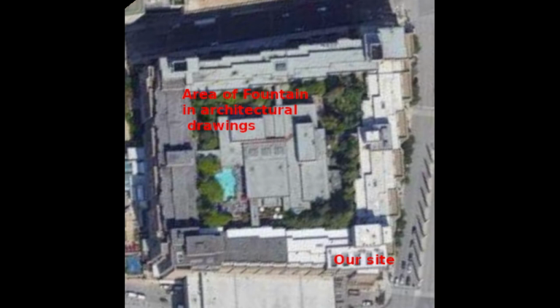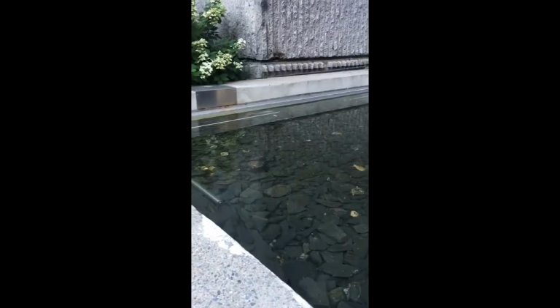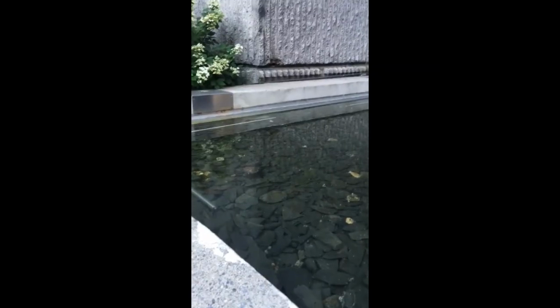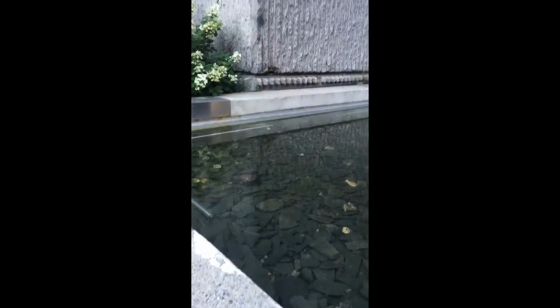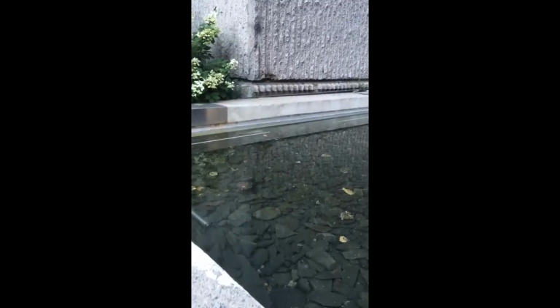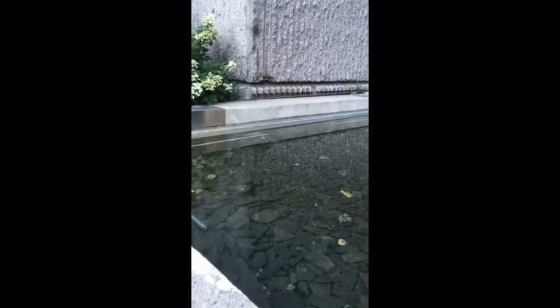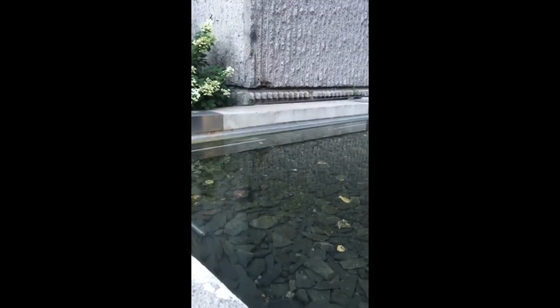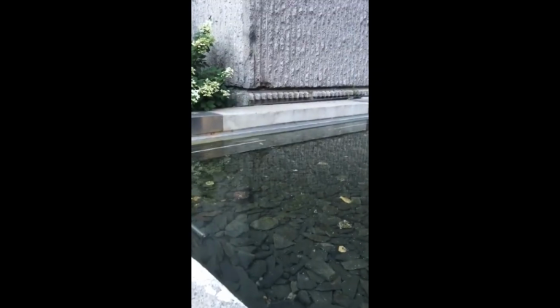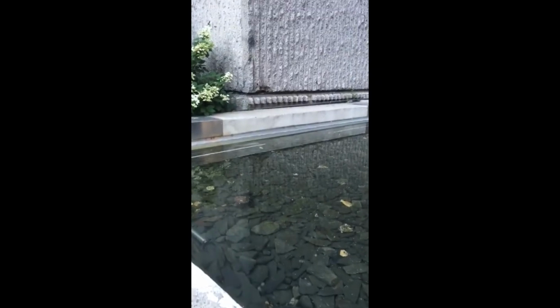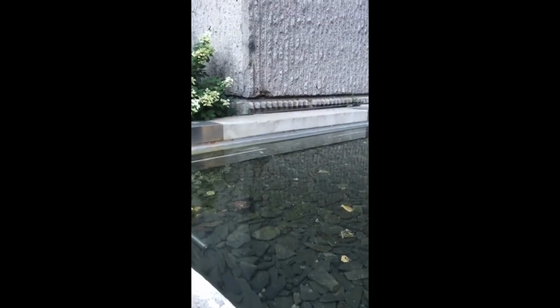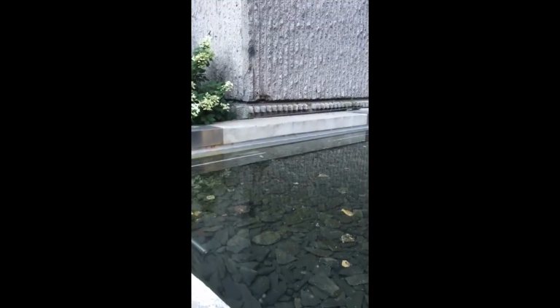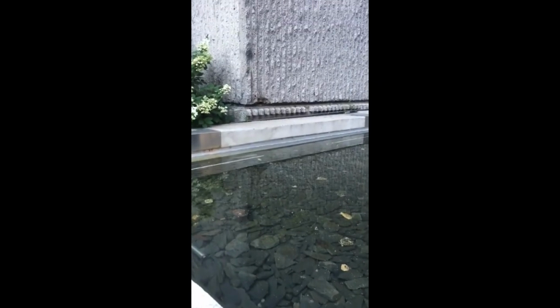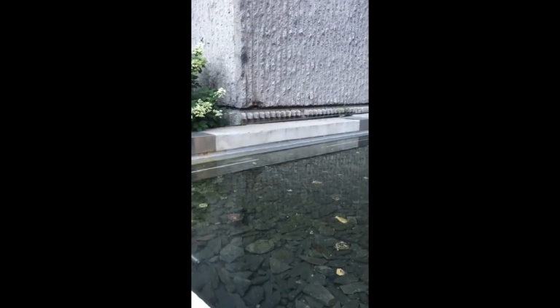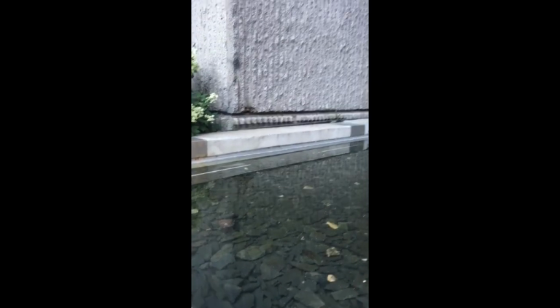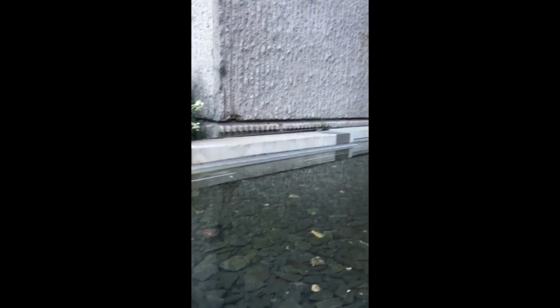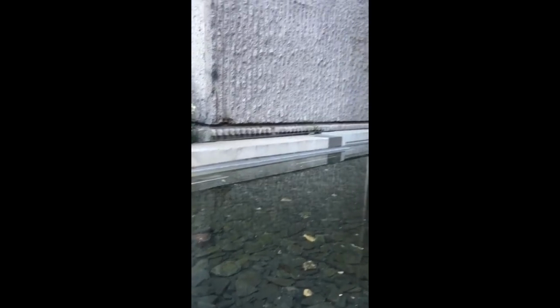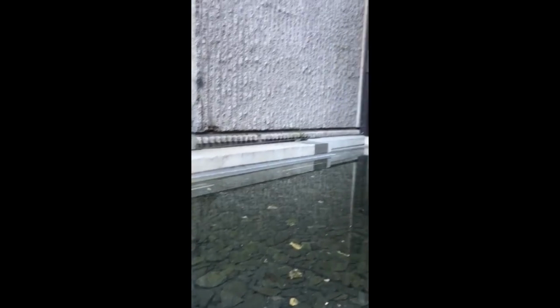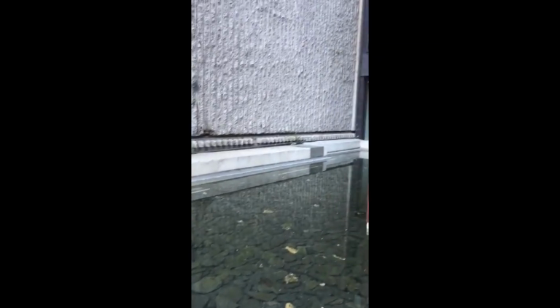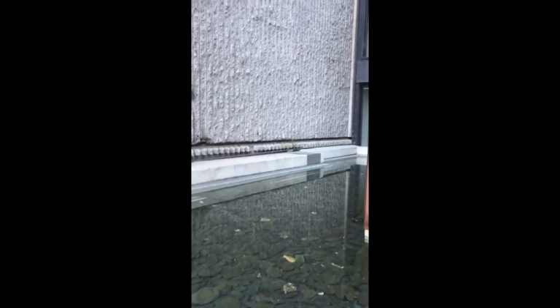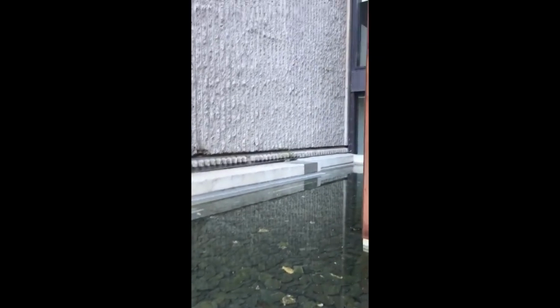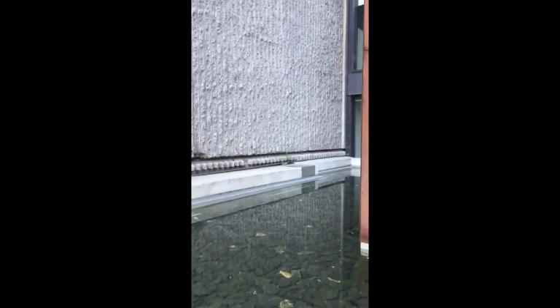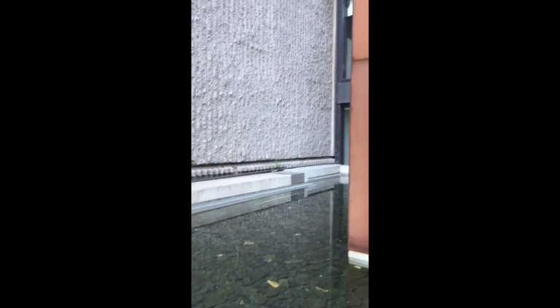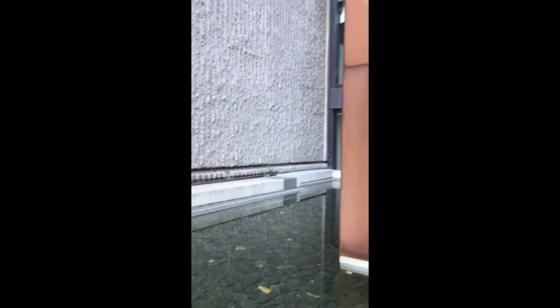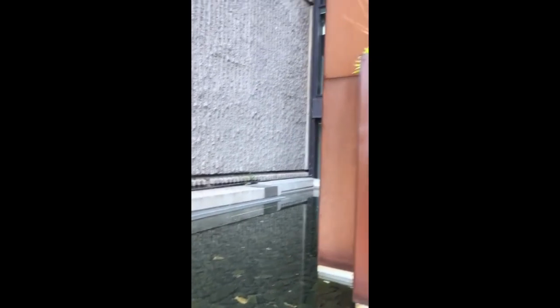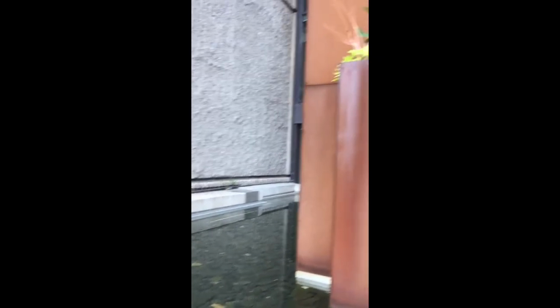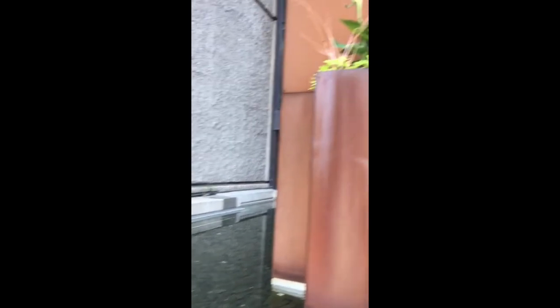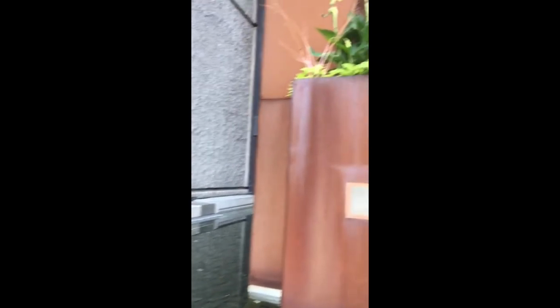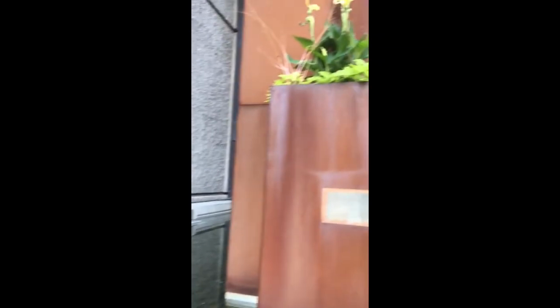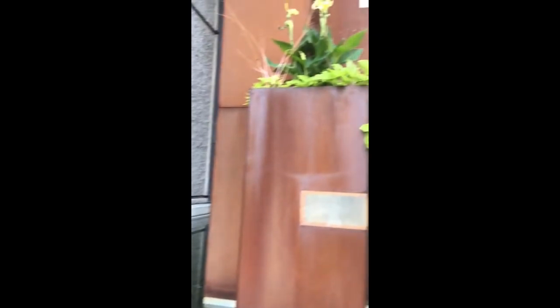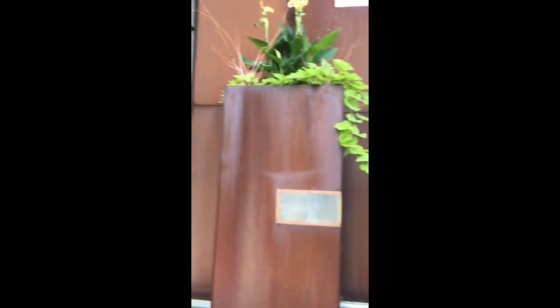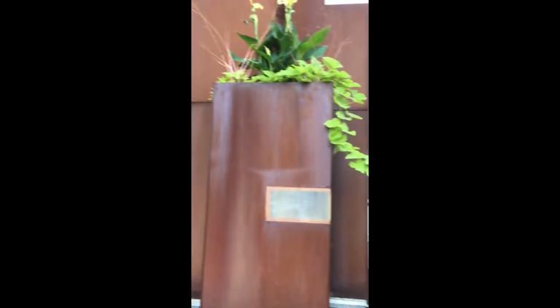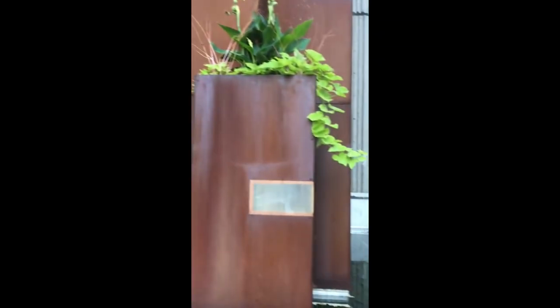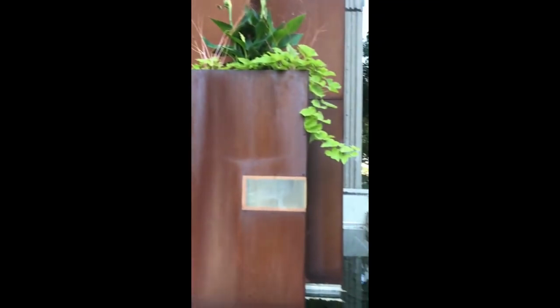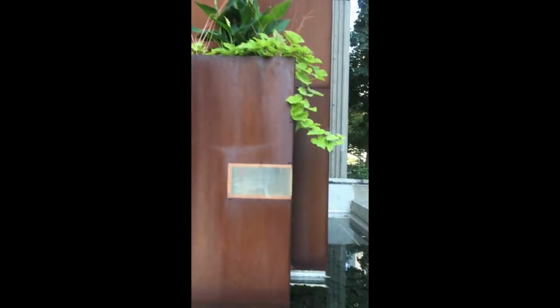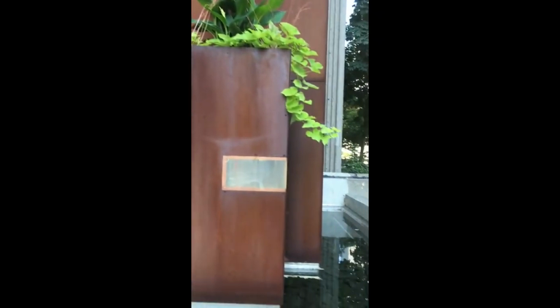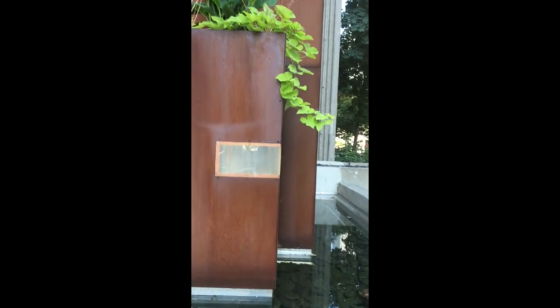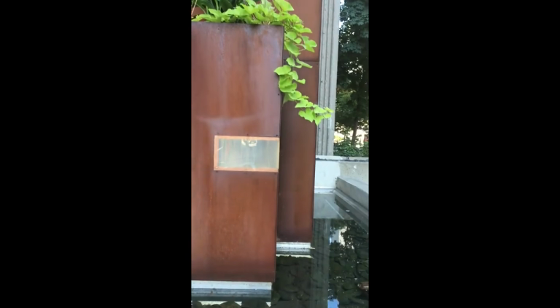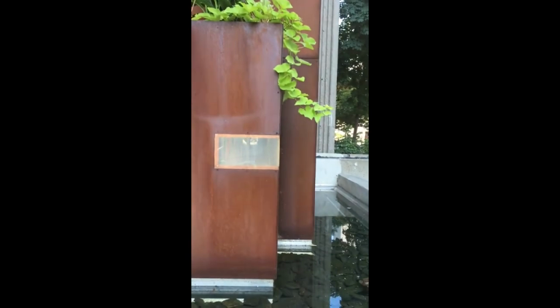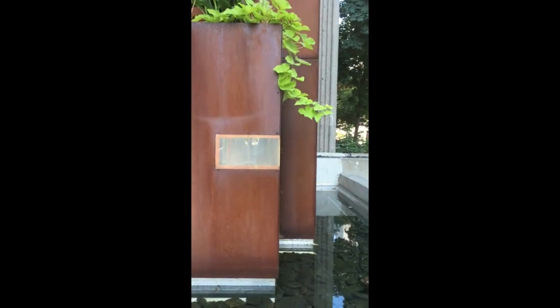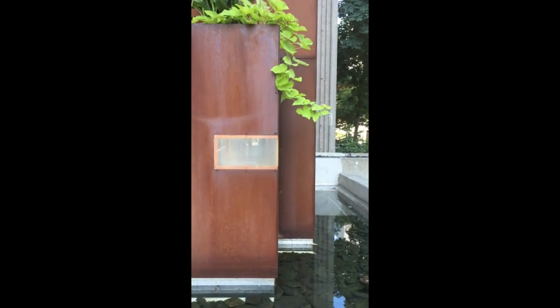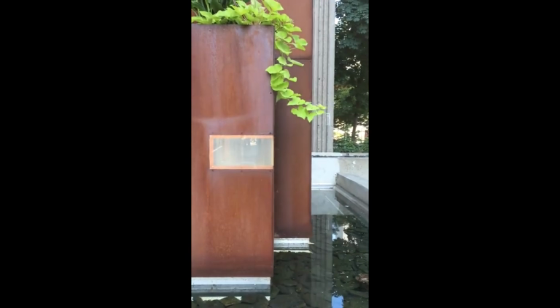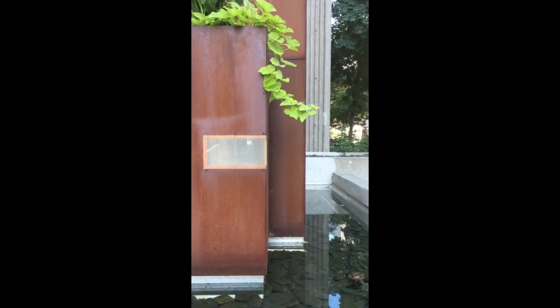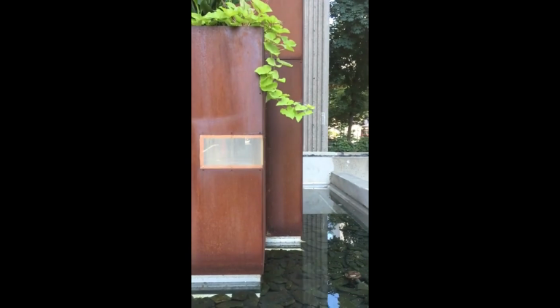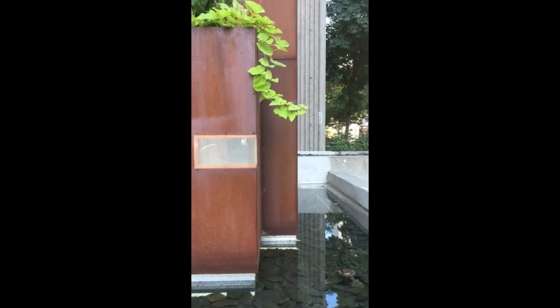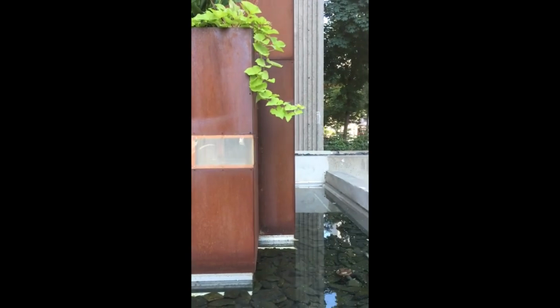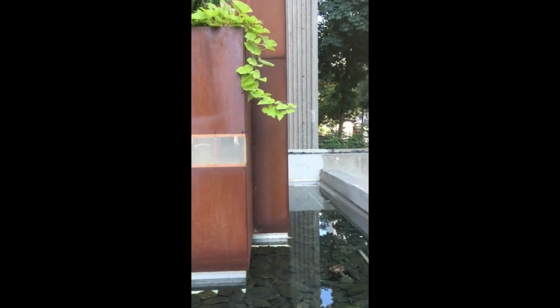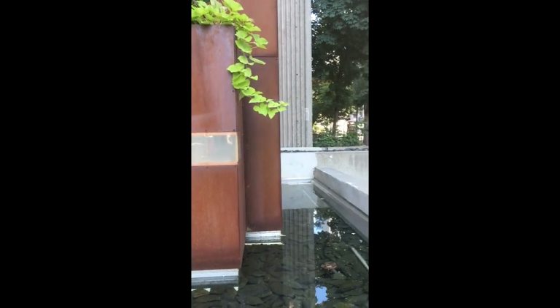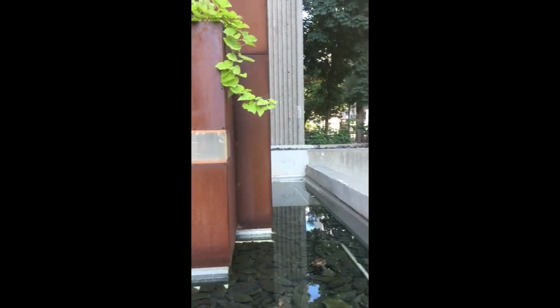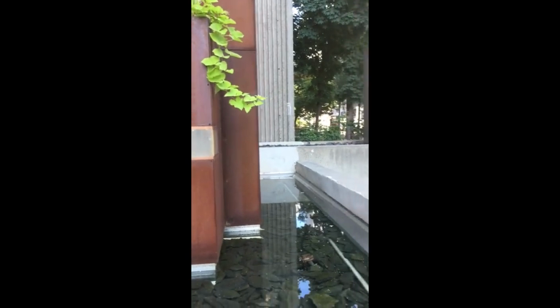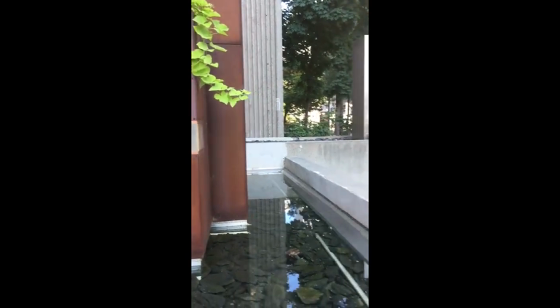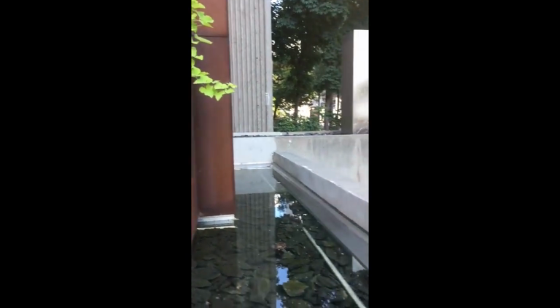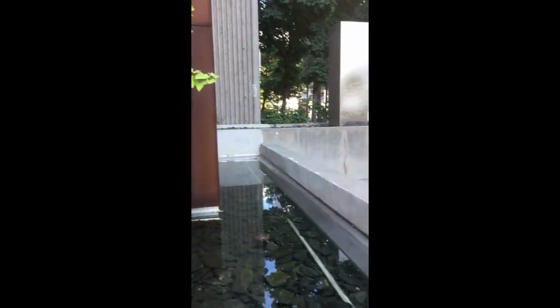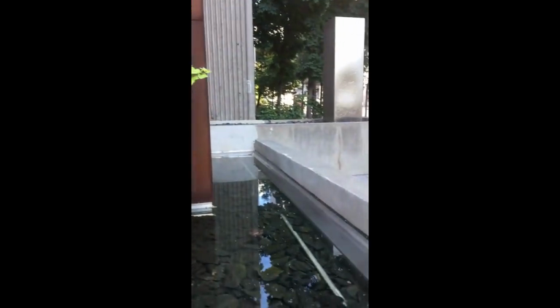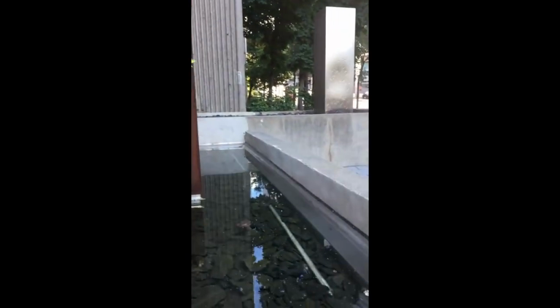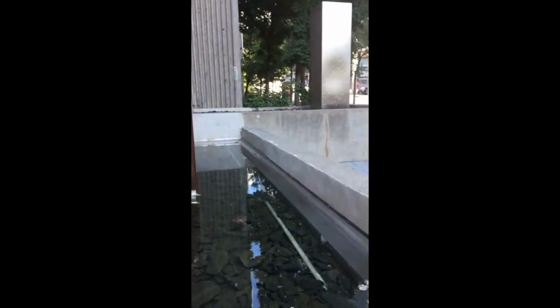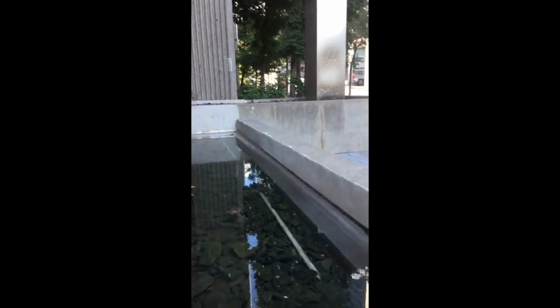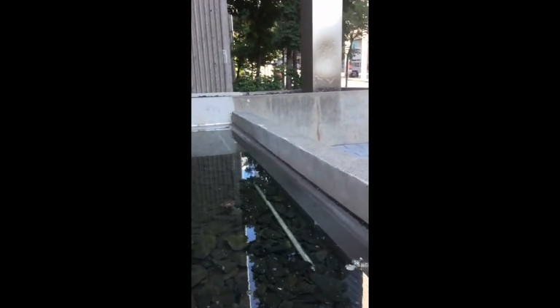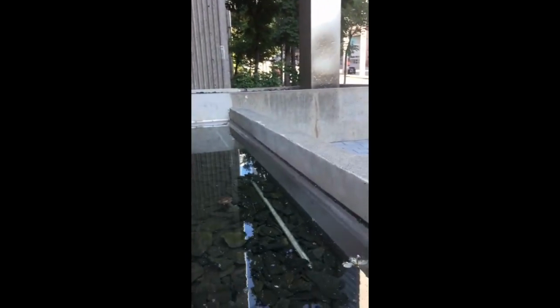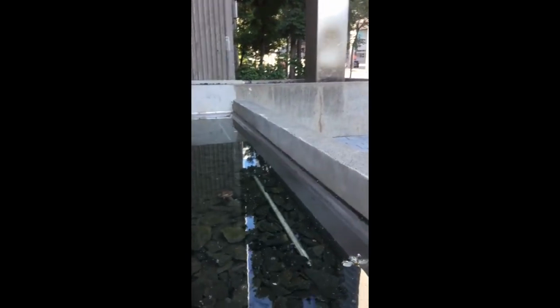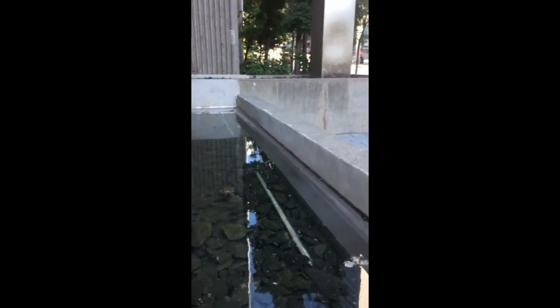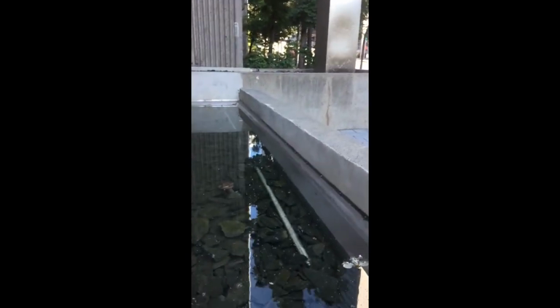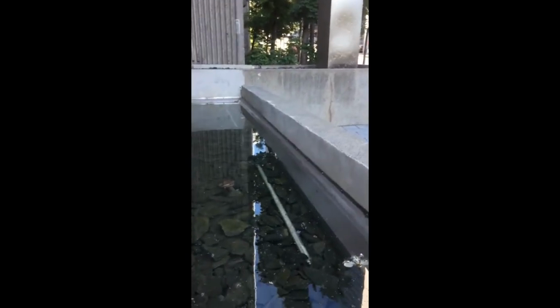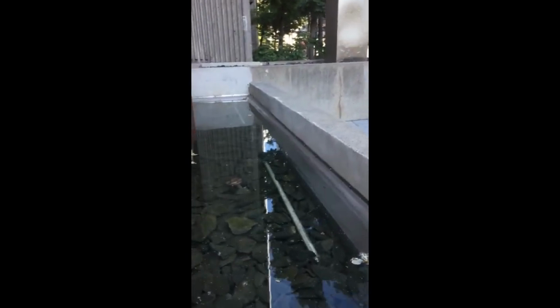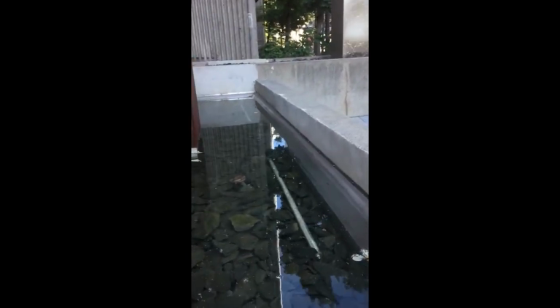The lighting is simple, though it may warrant a nighttime visit next spring, just to check it out.